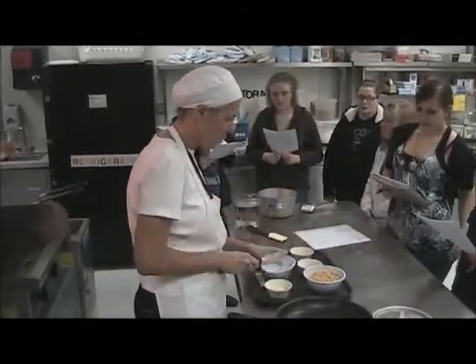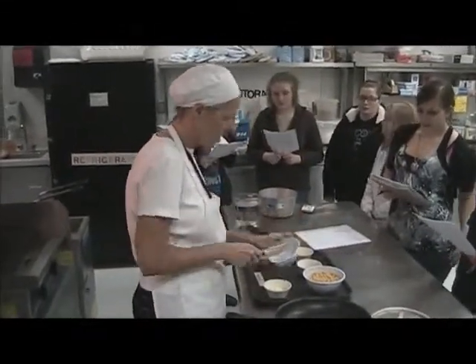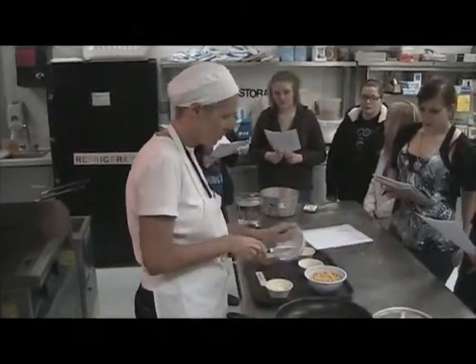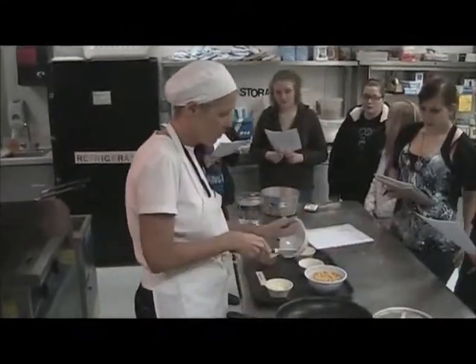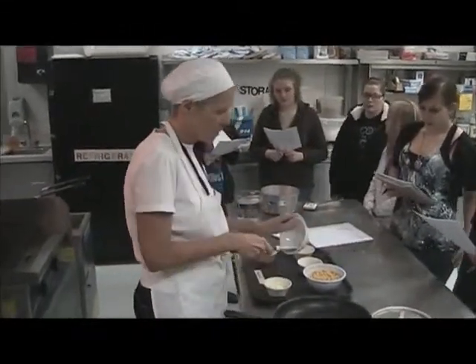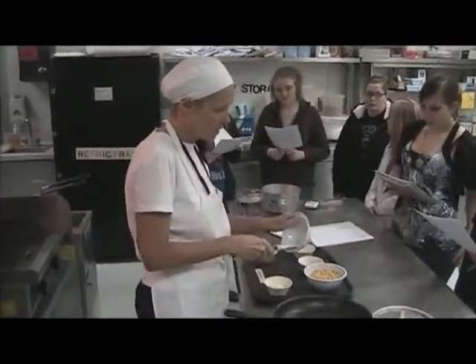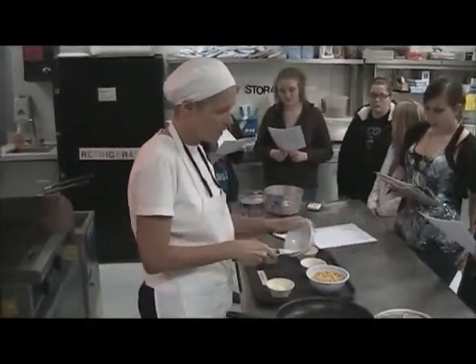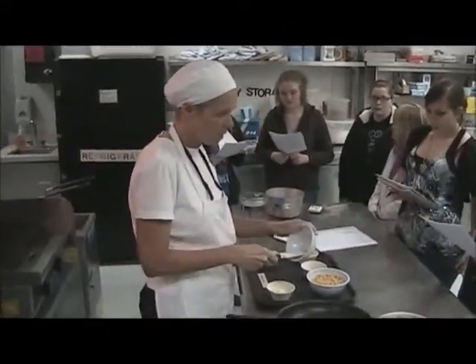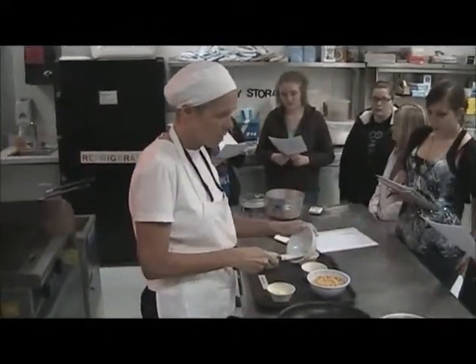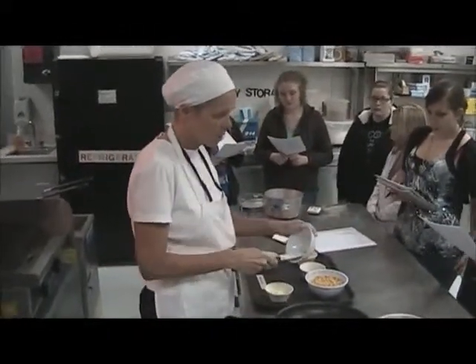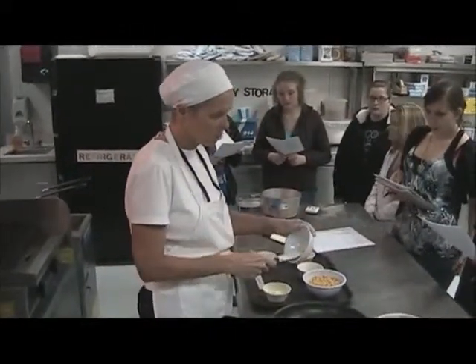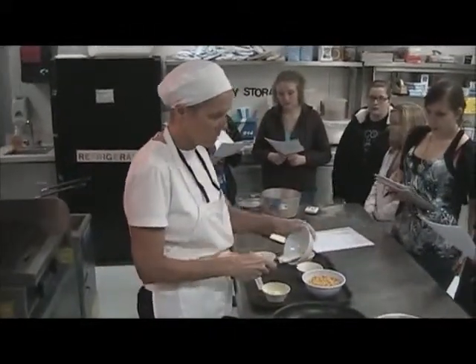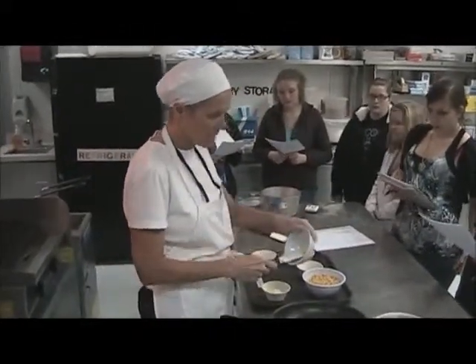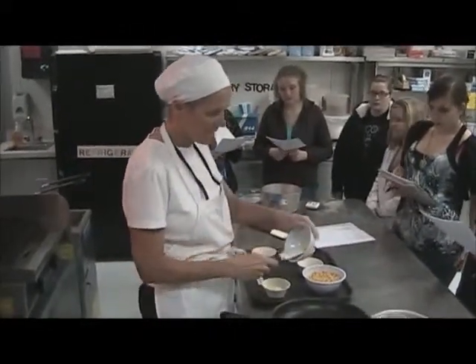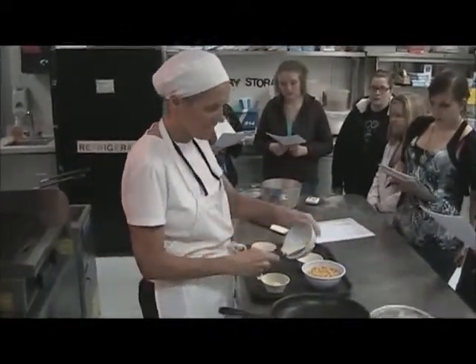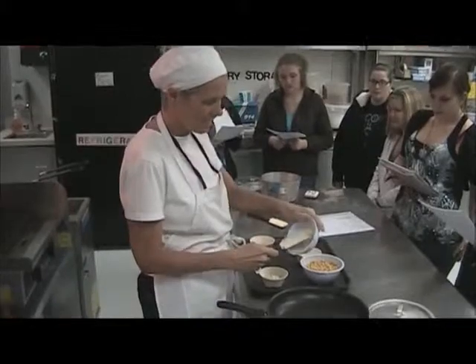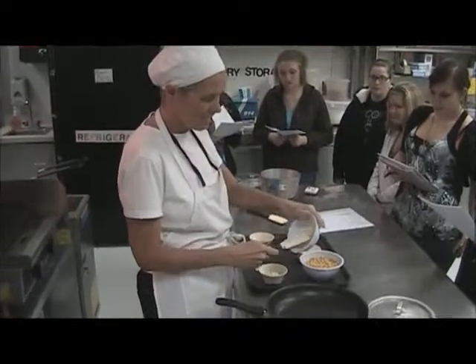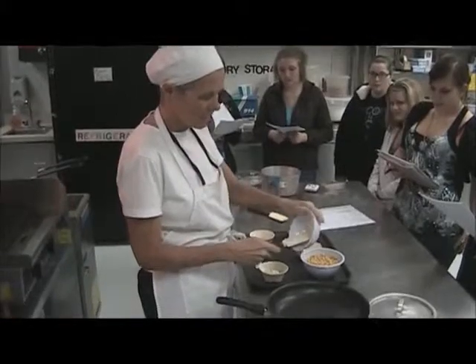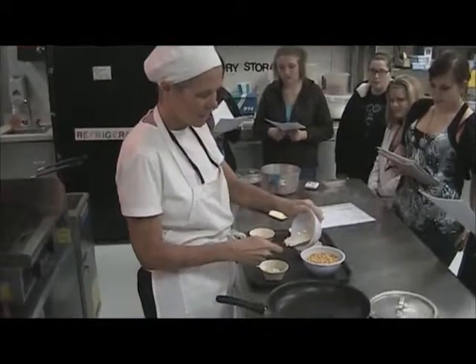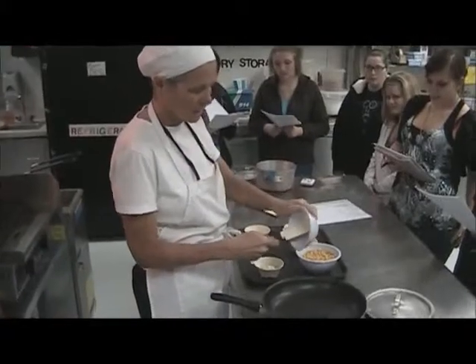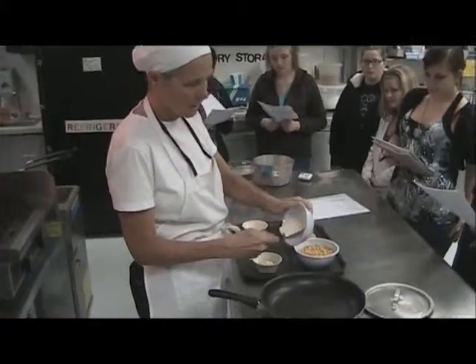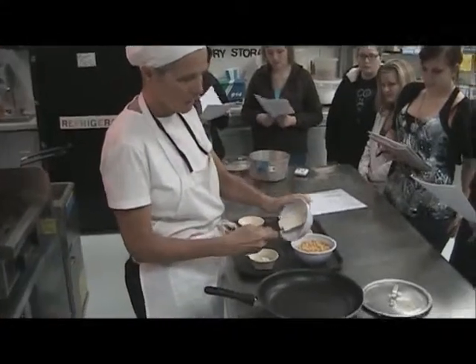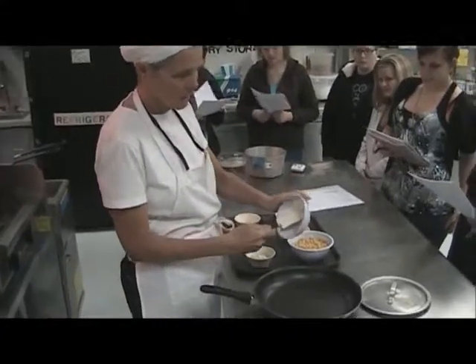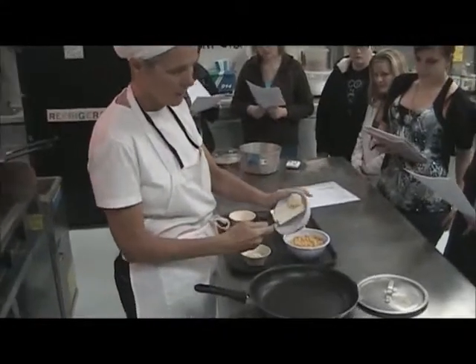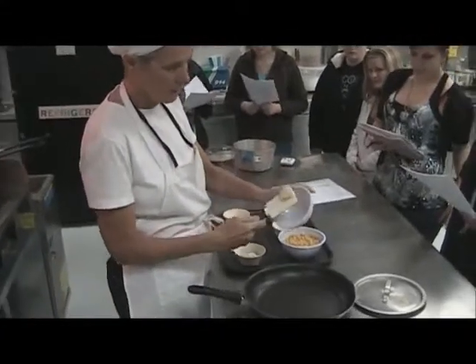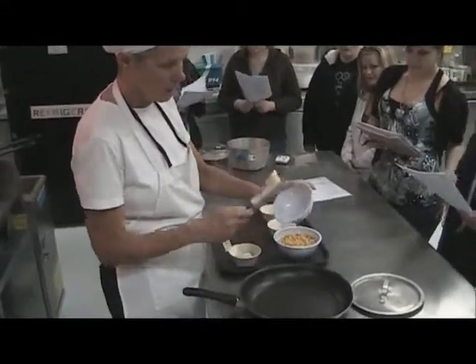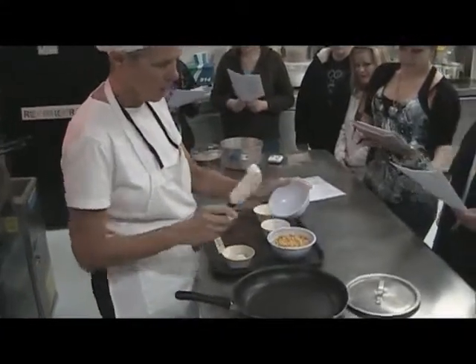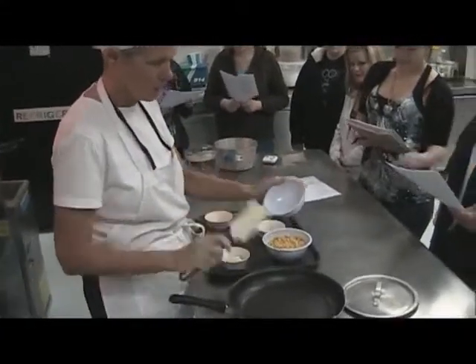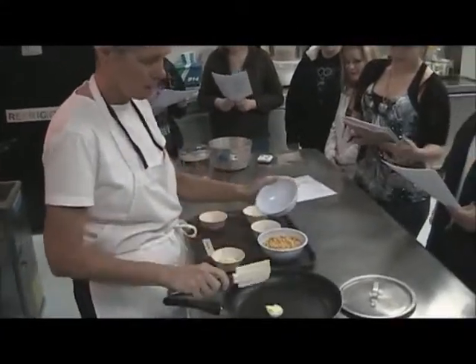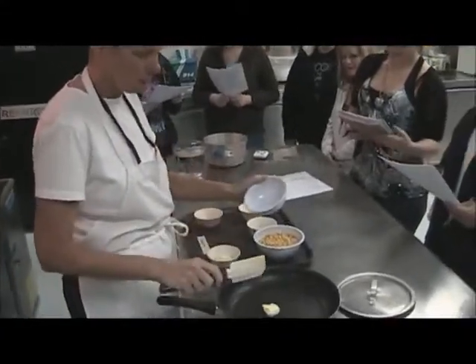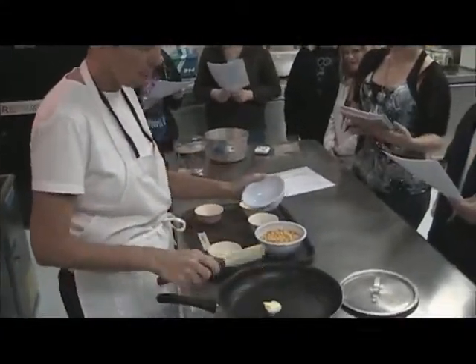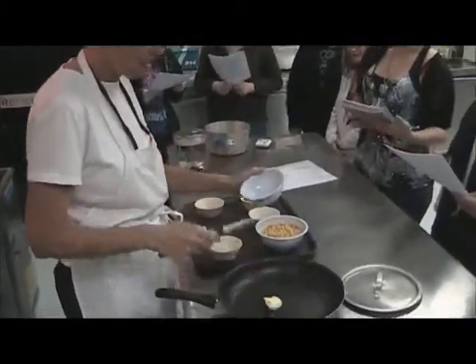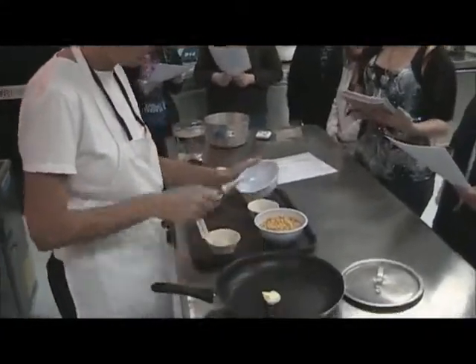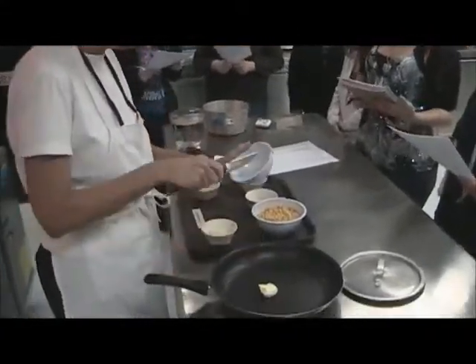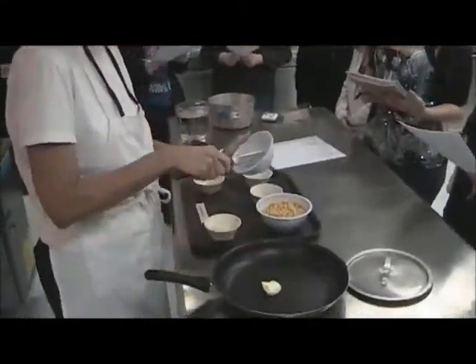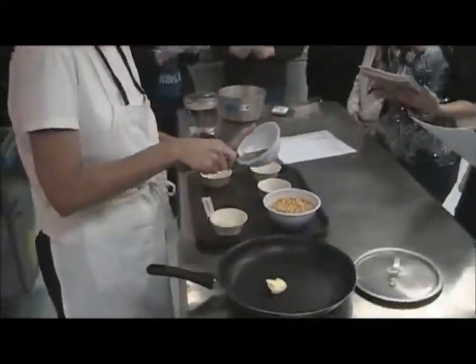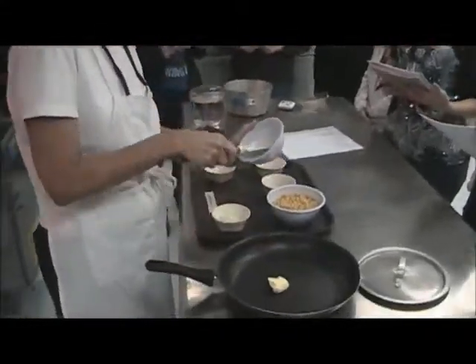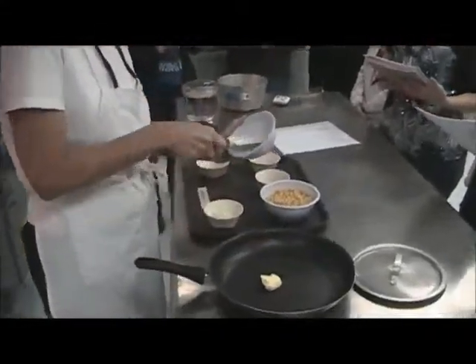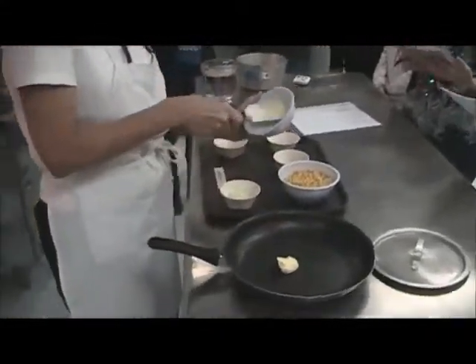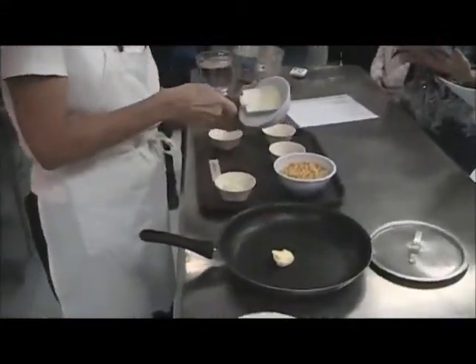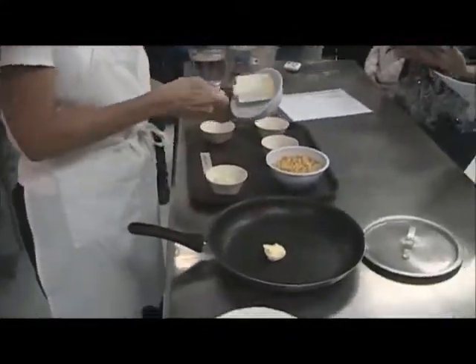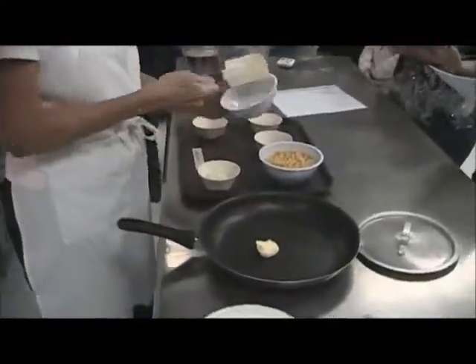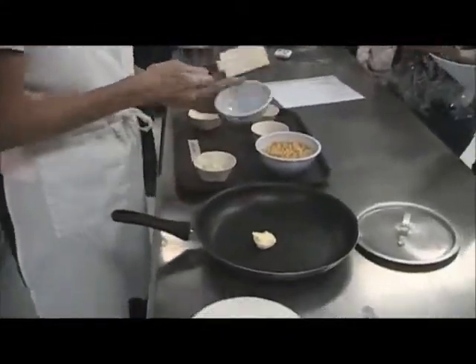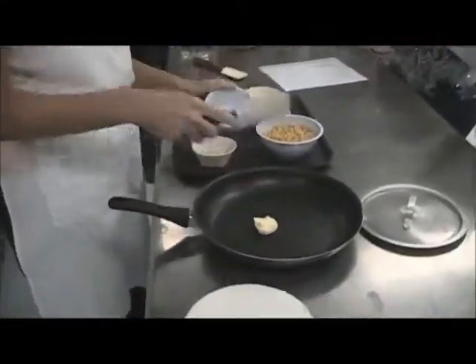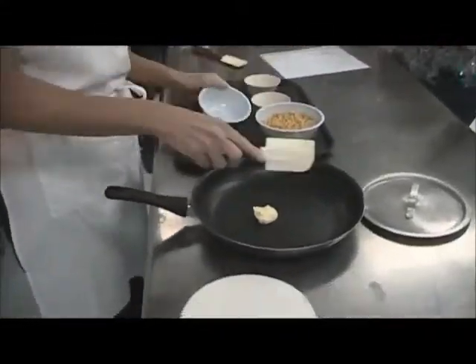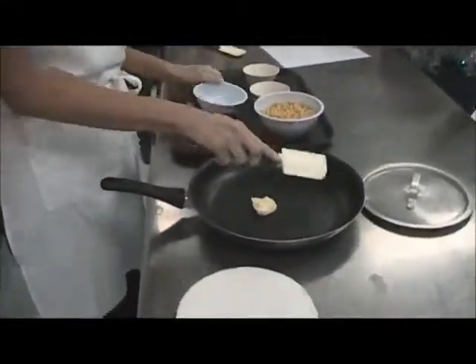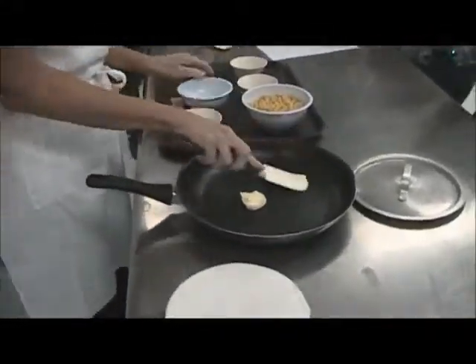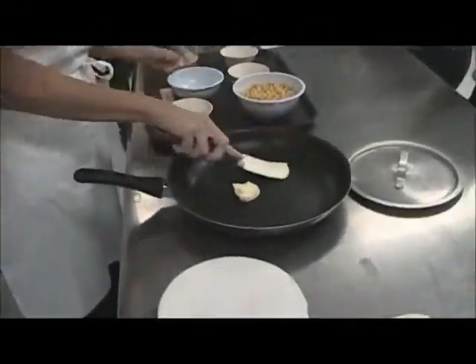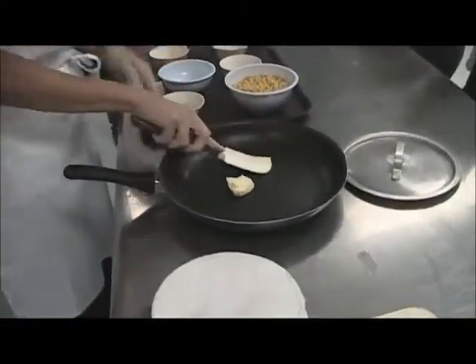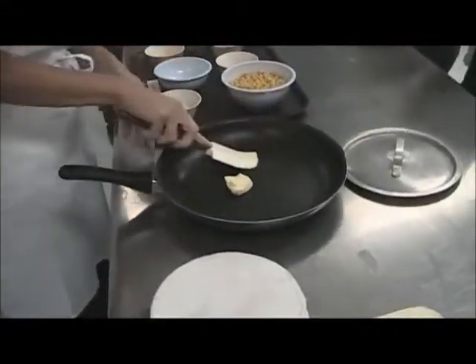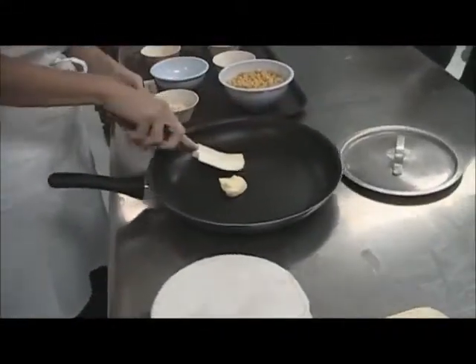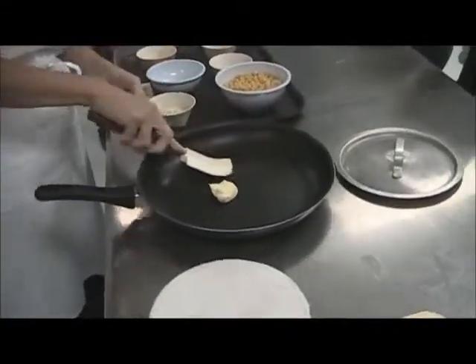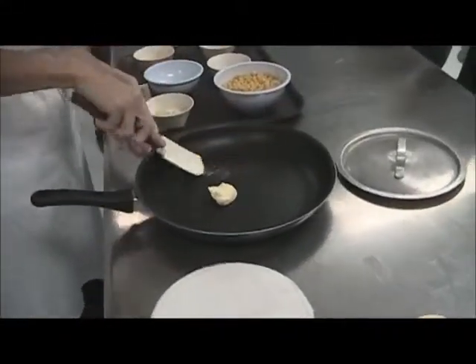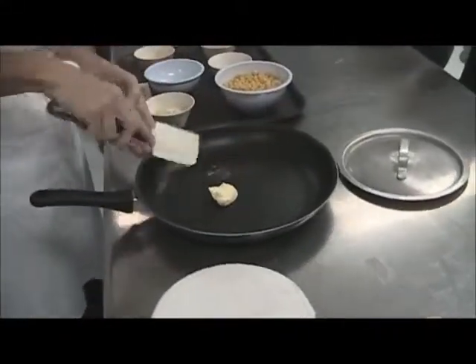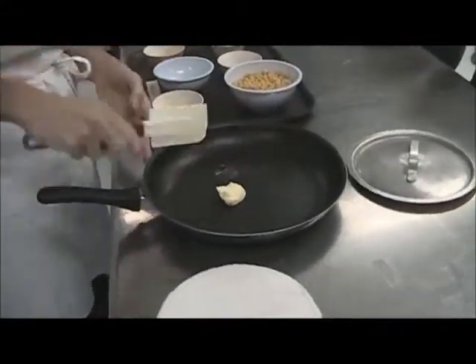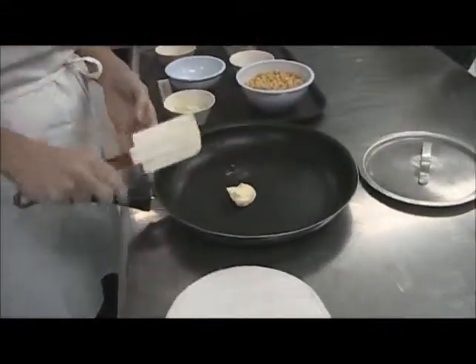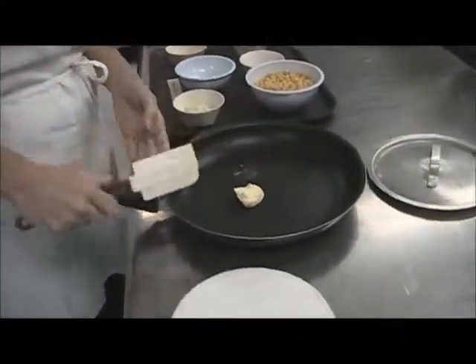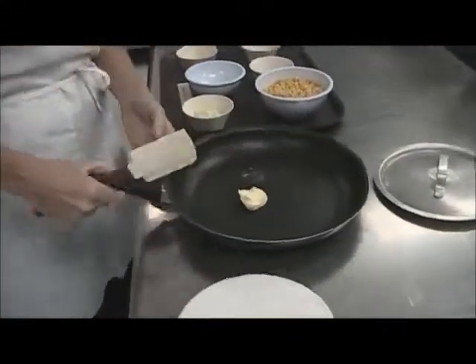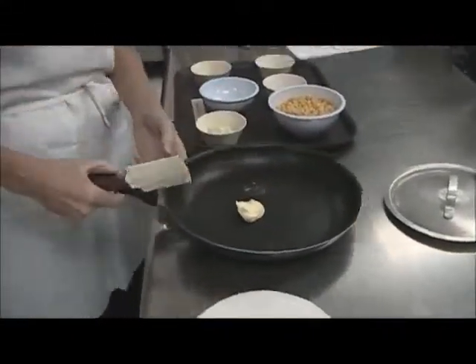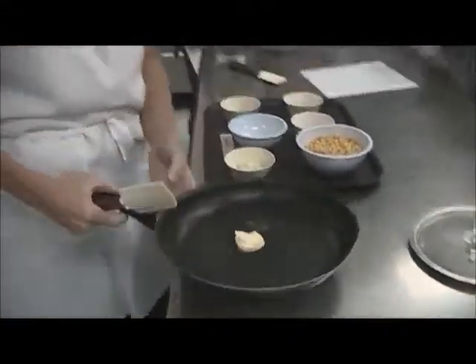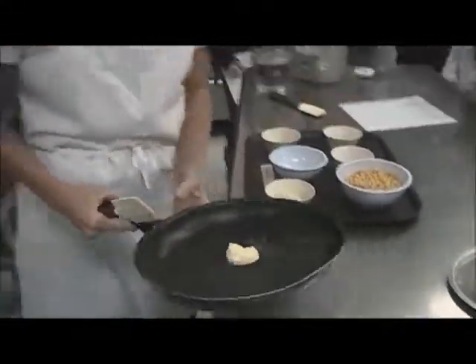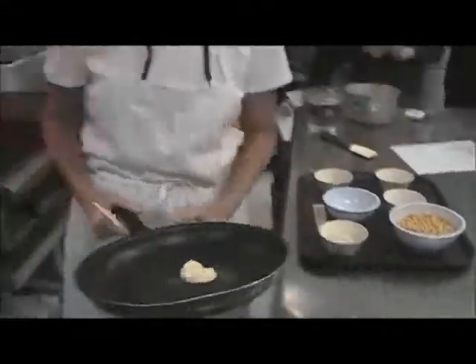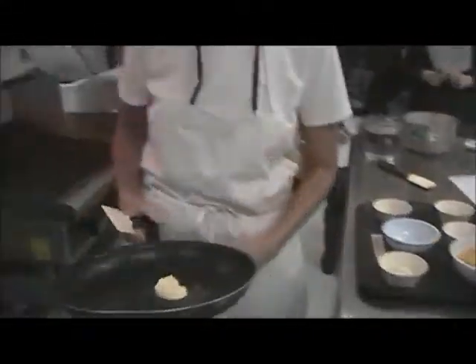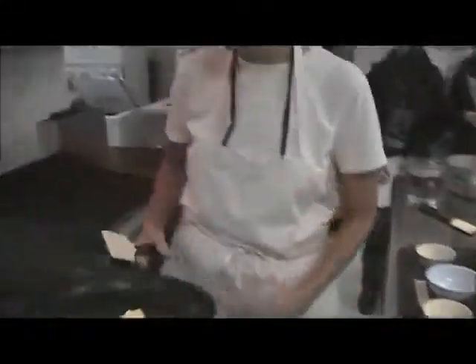We're going to put the margarine in the skillet, and it's going to need to melt.